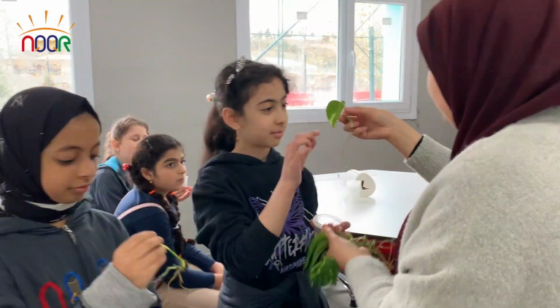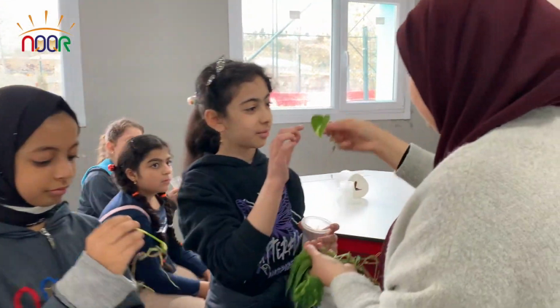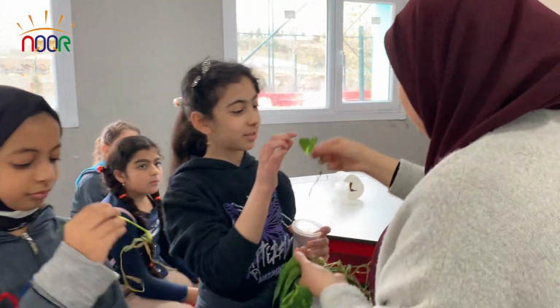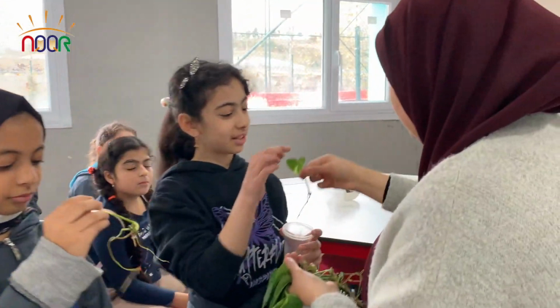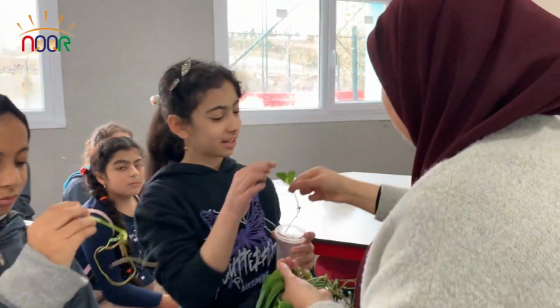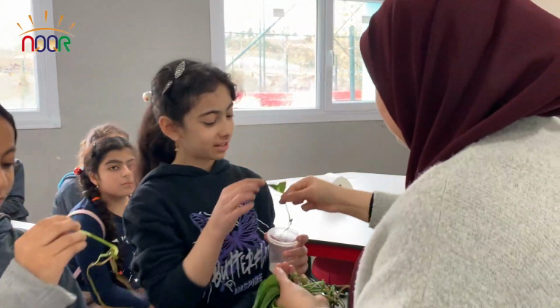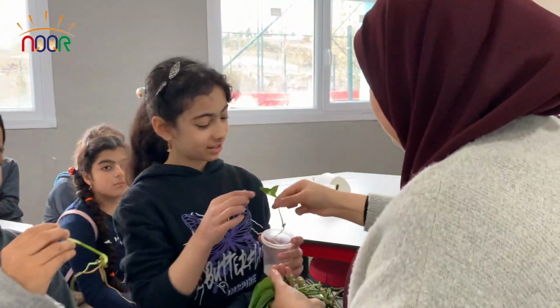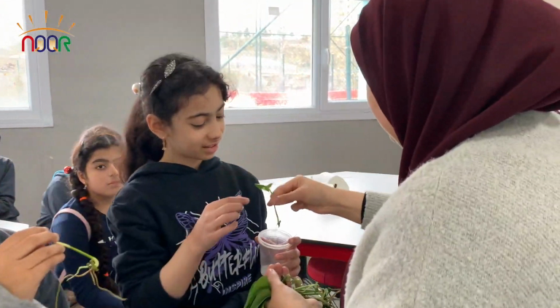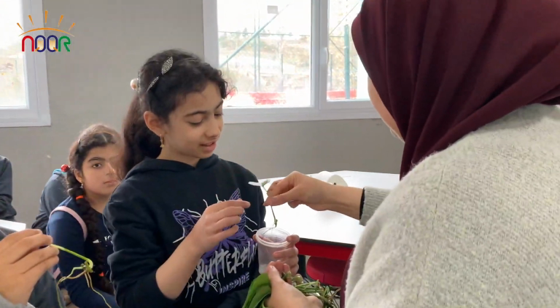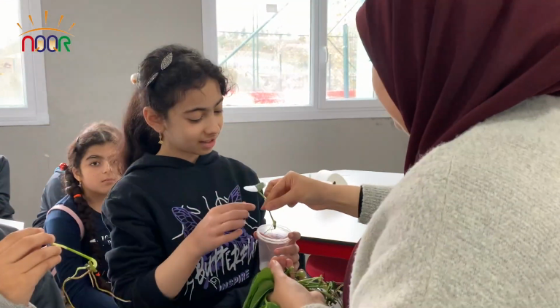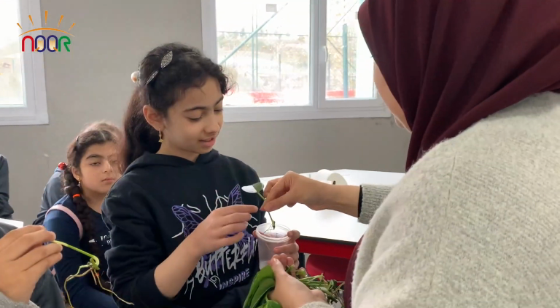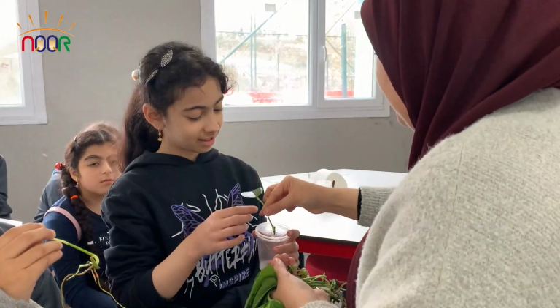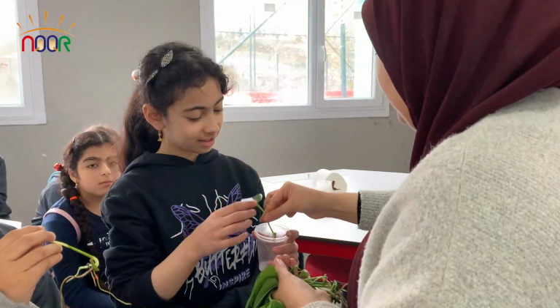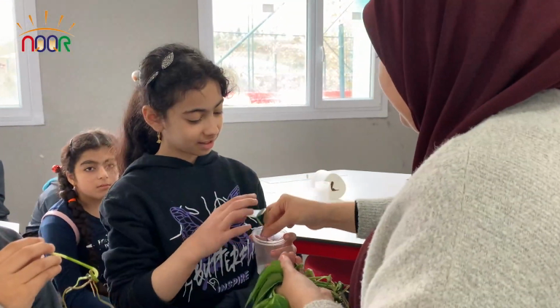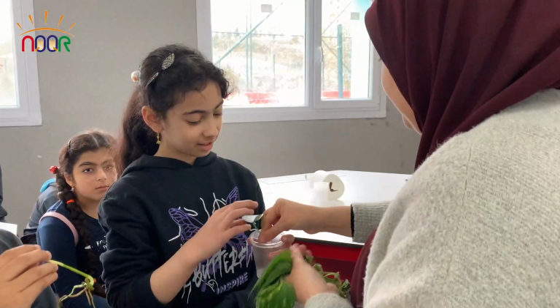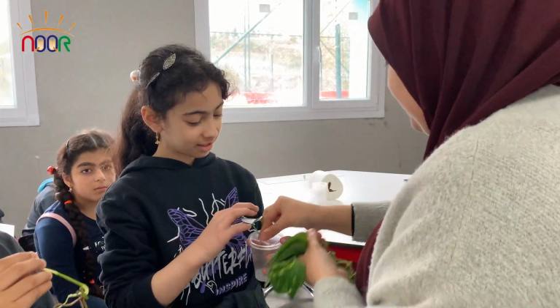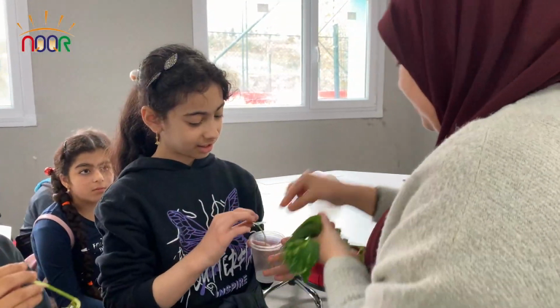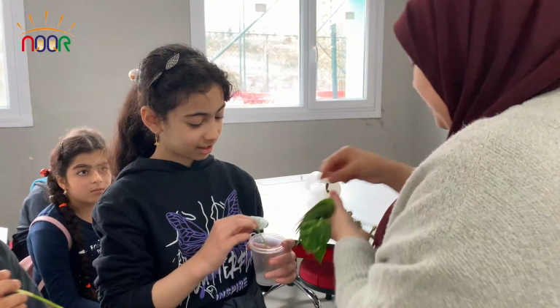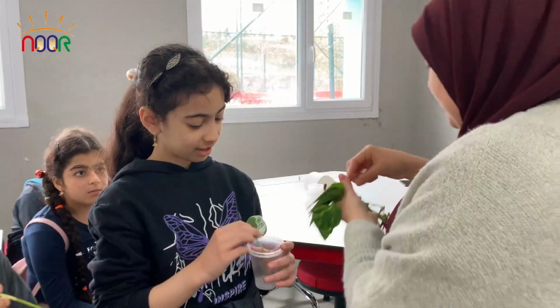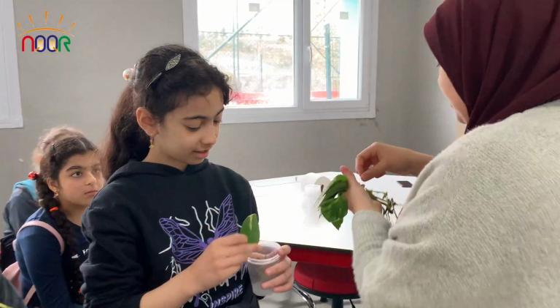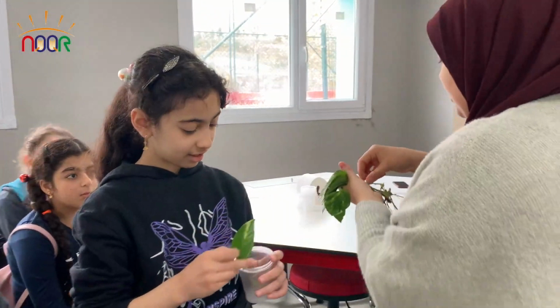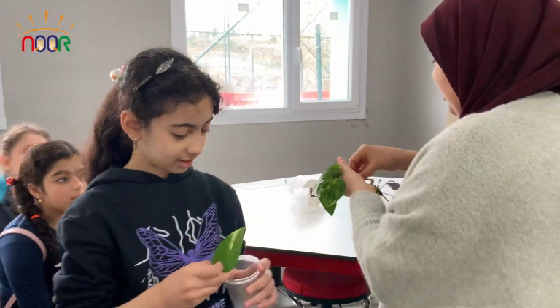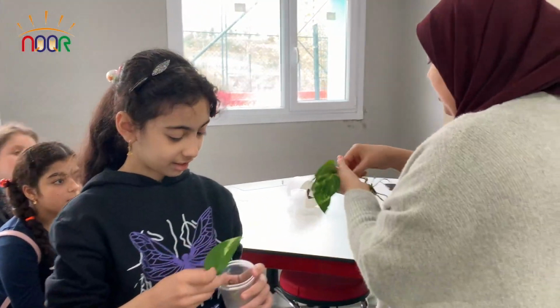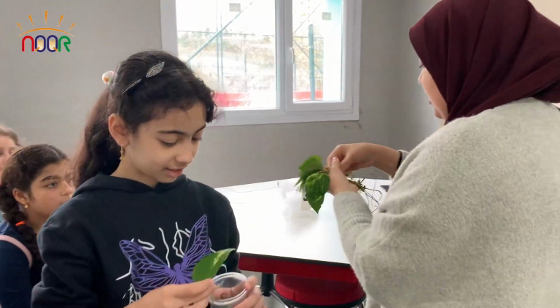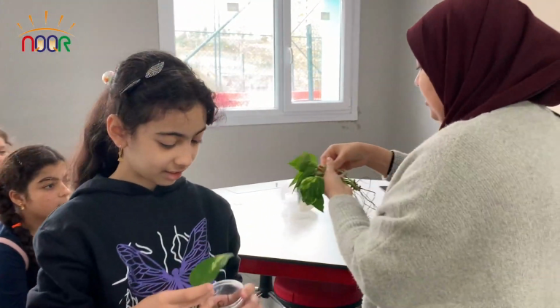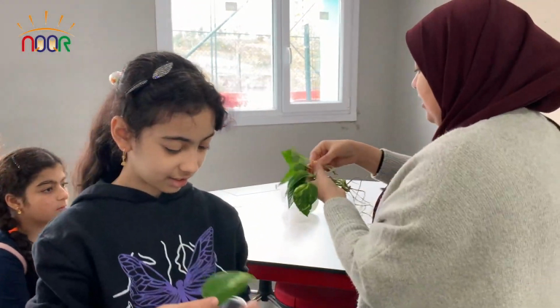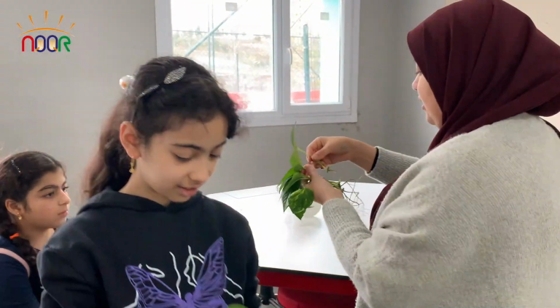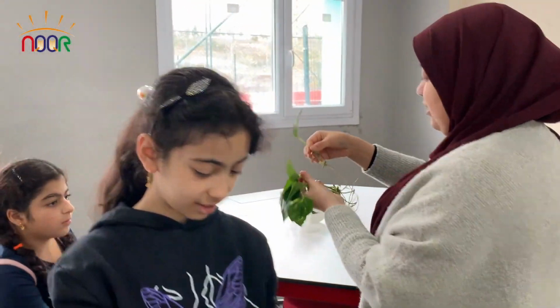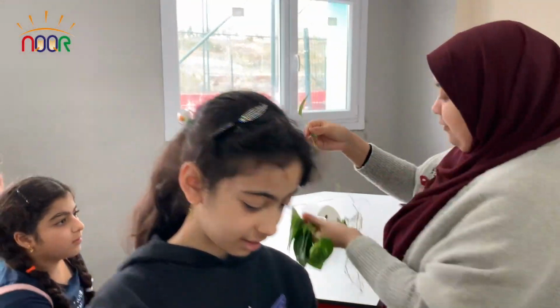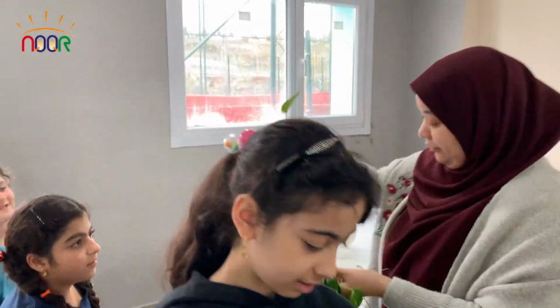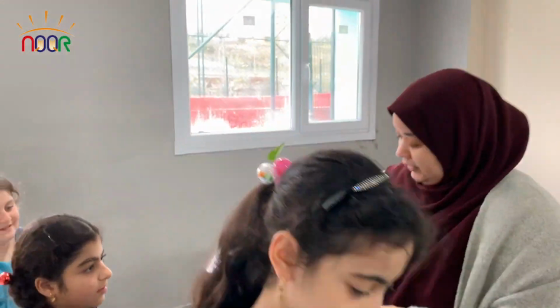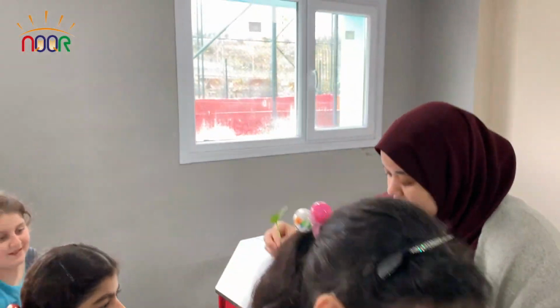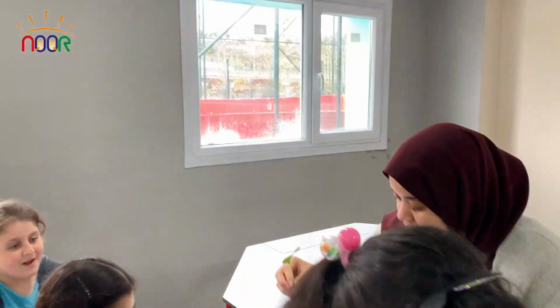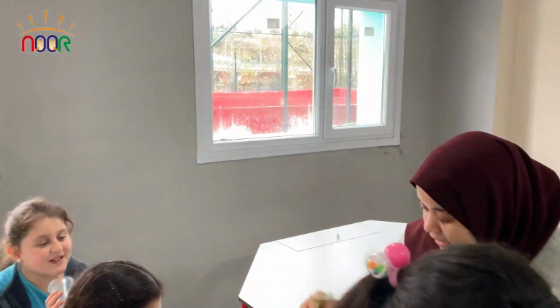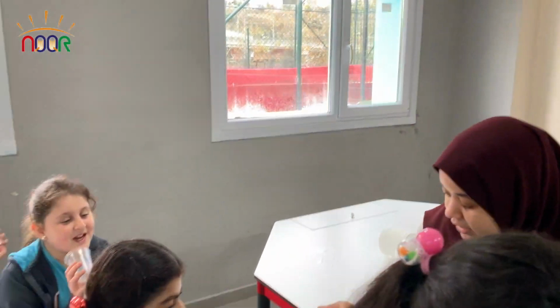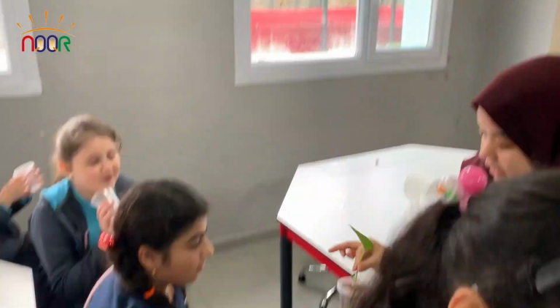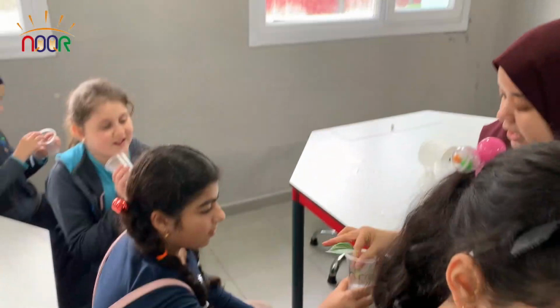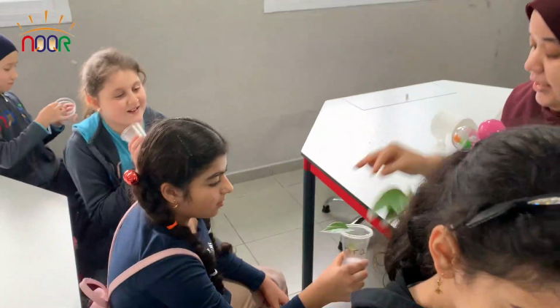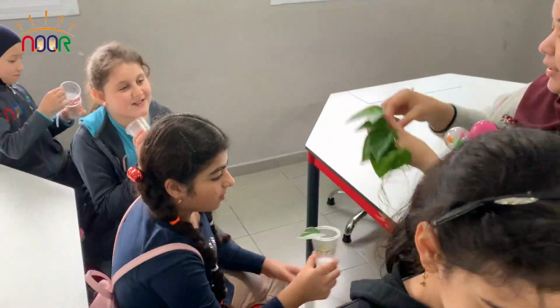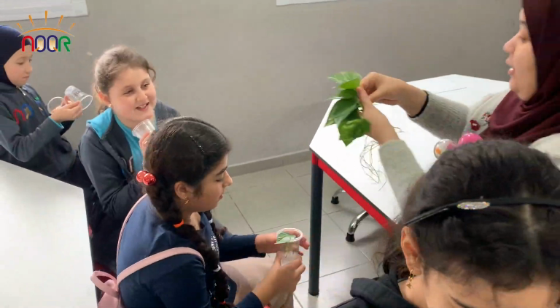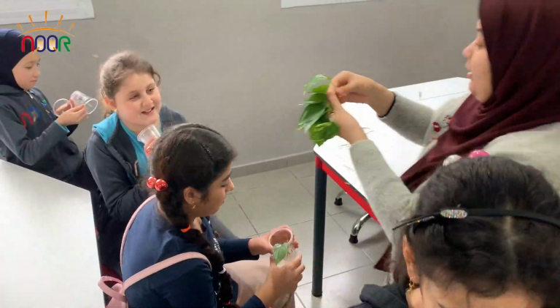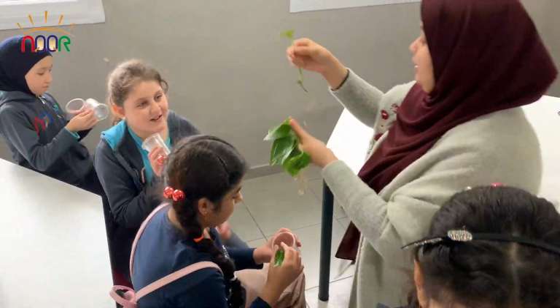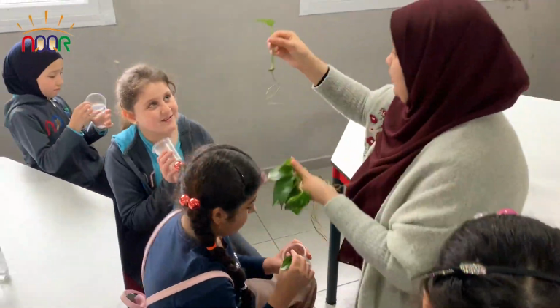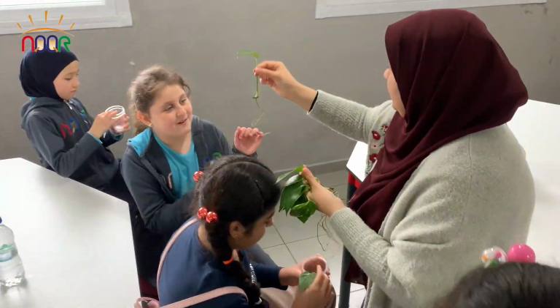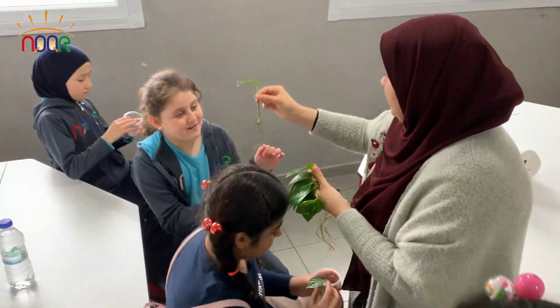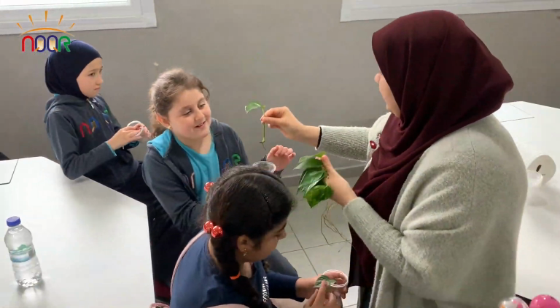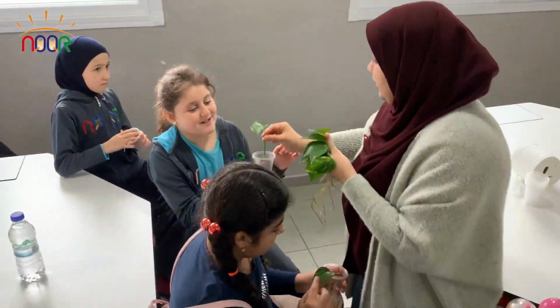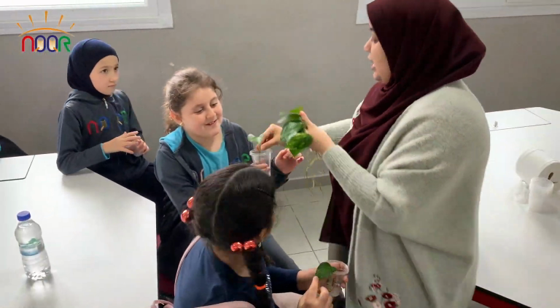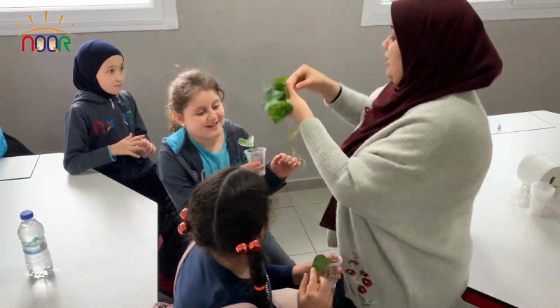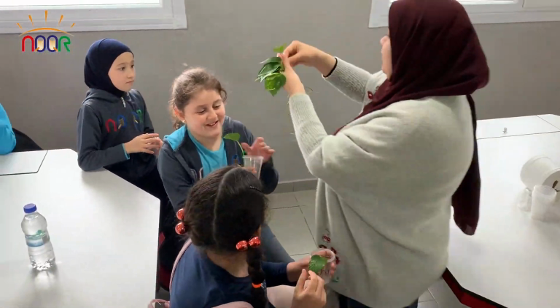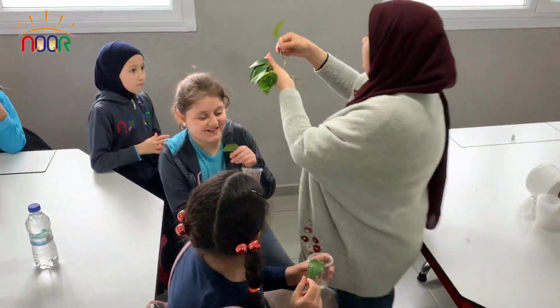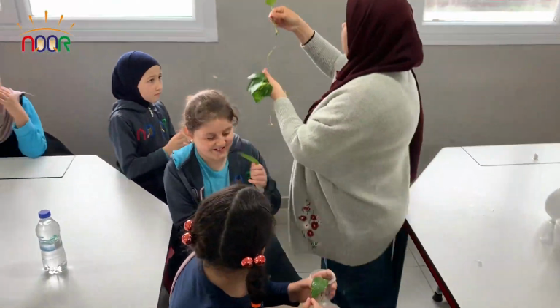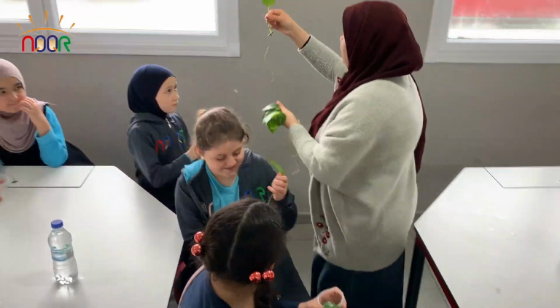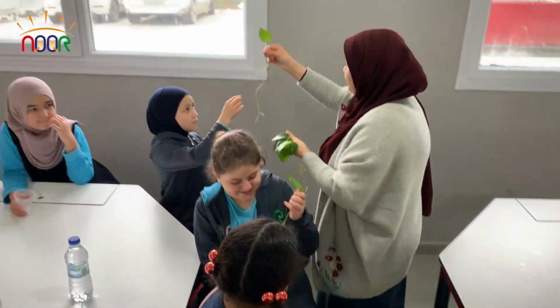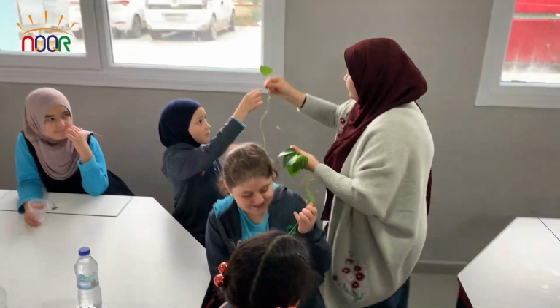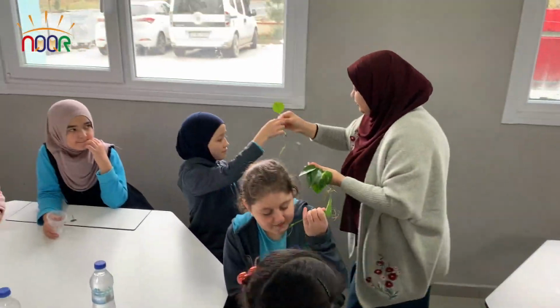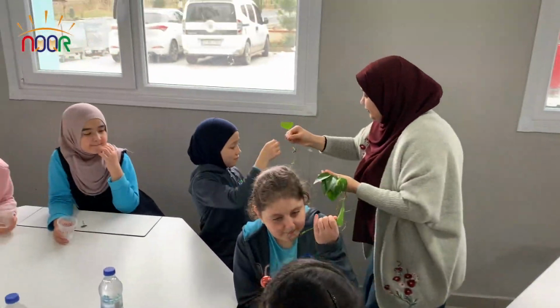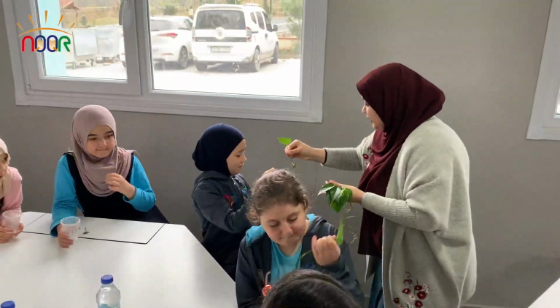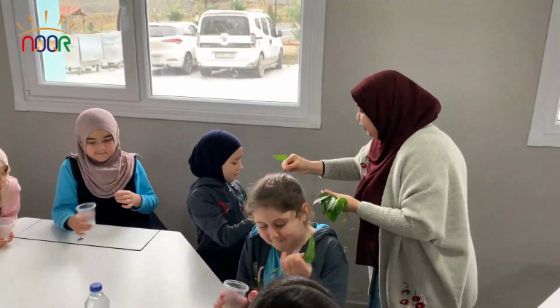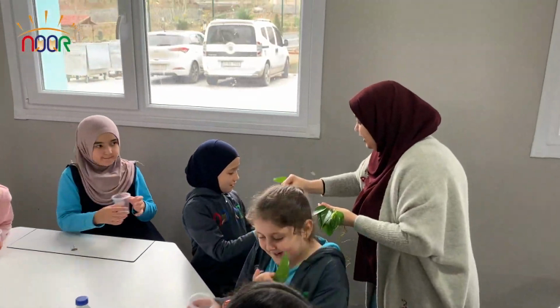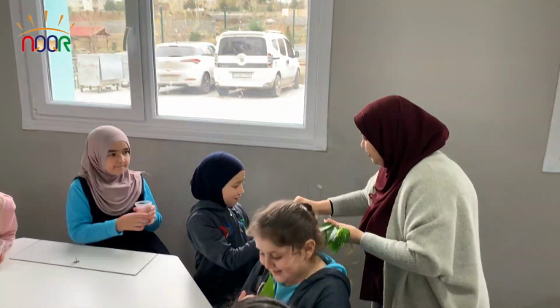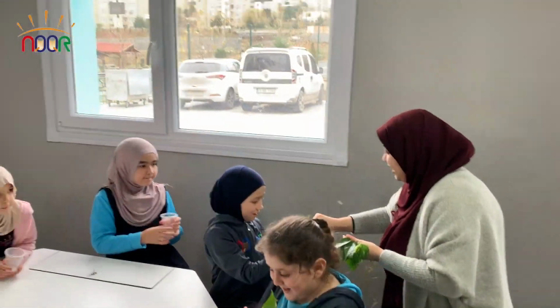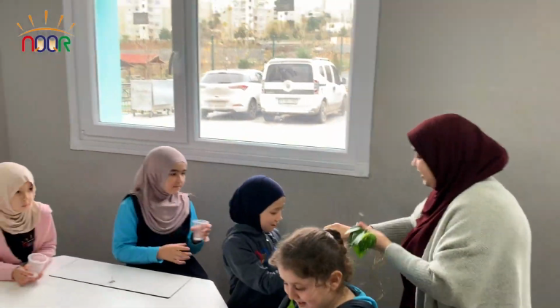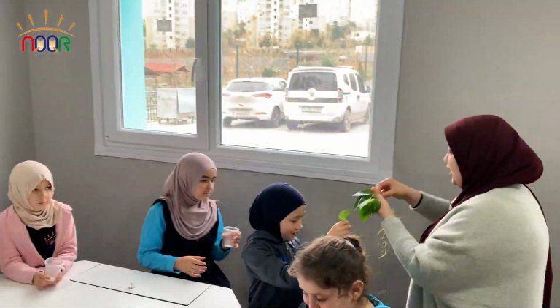Roots, stem, leaves, flower, needs sun and air and a little rain shower.